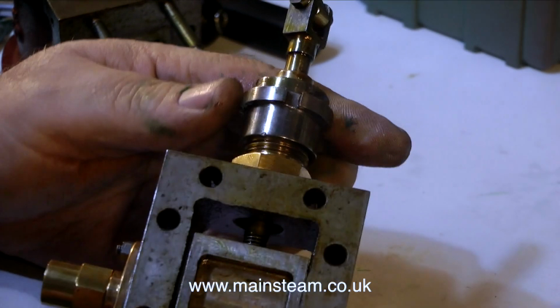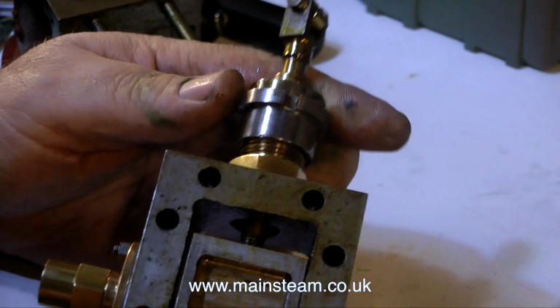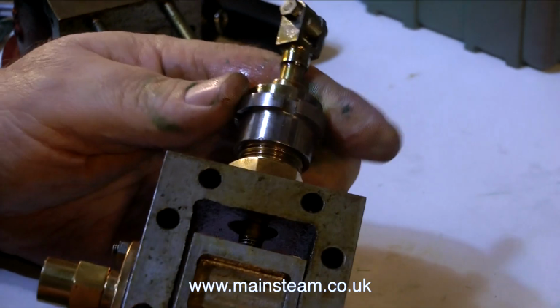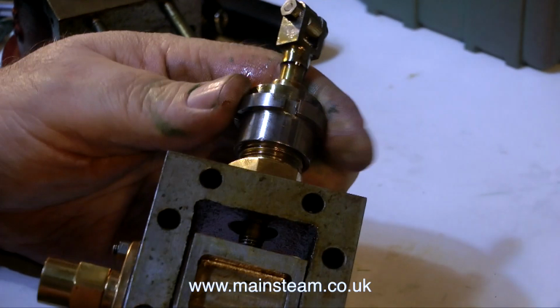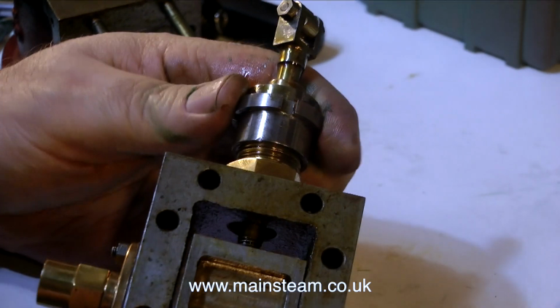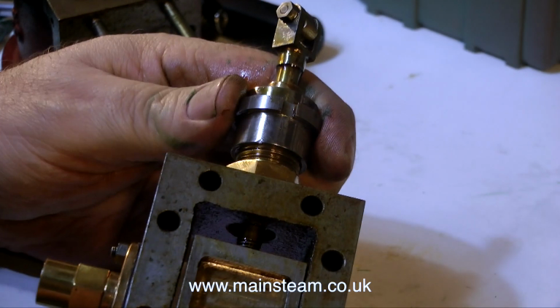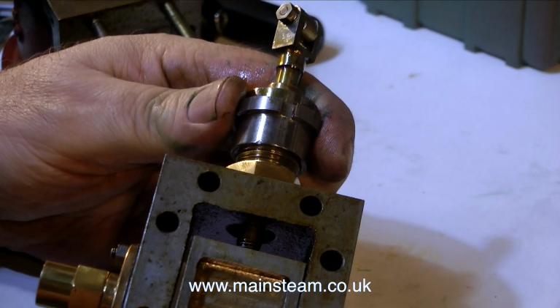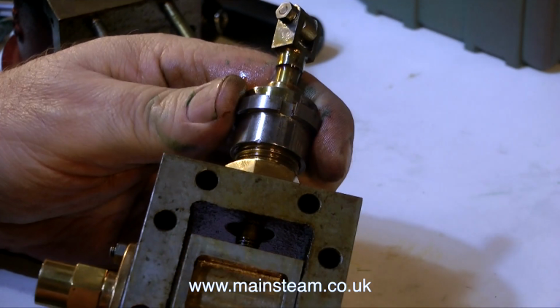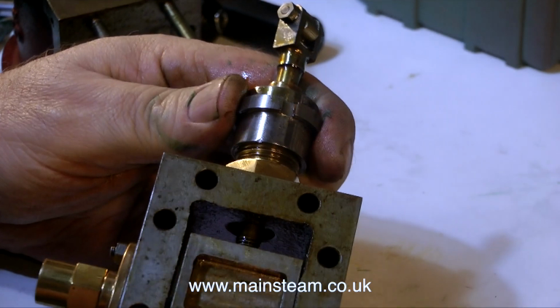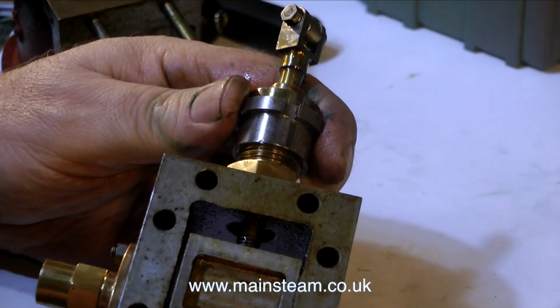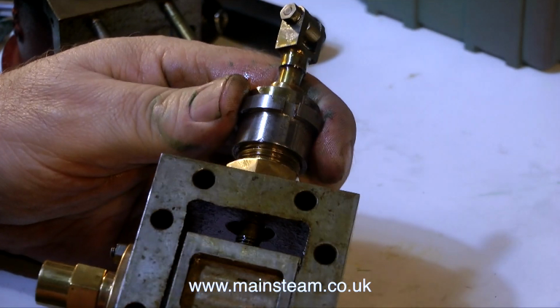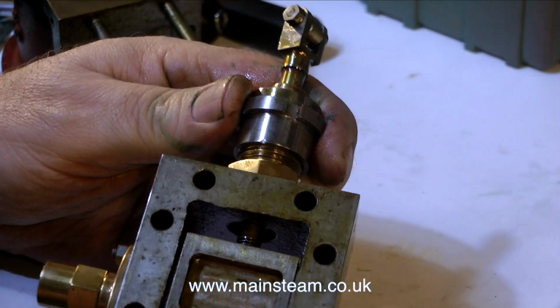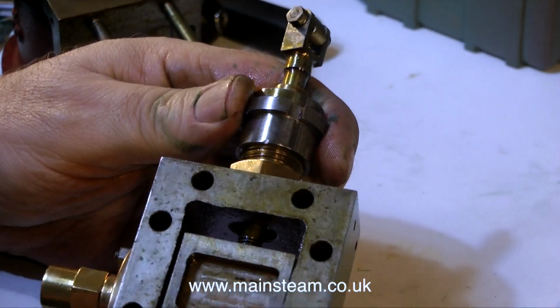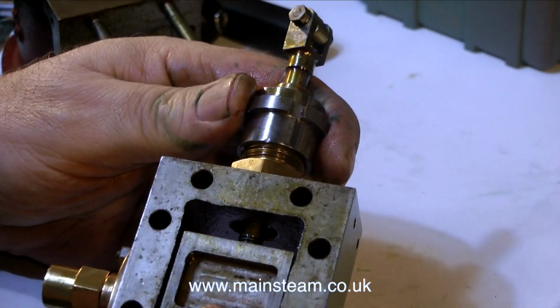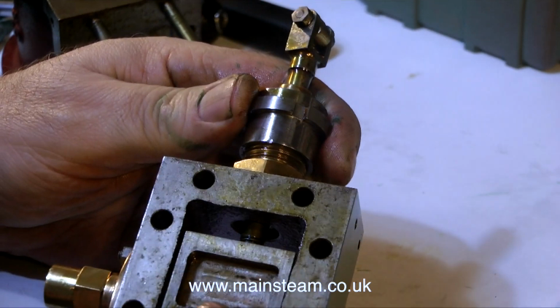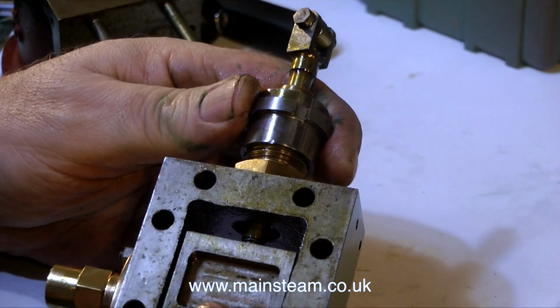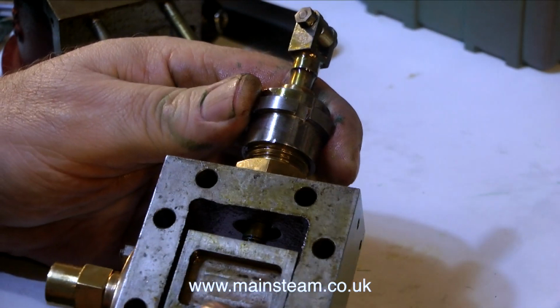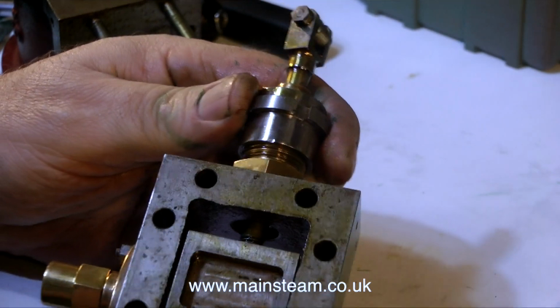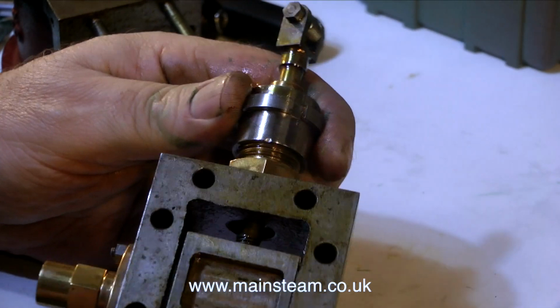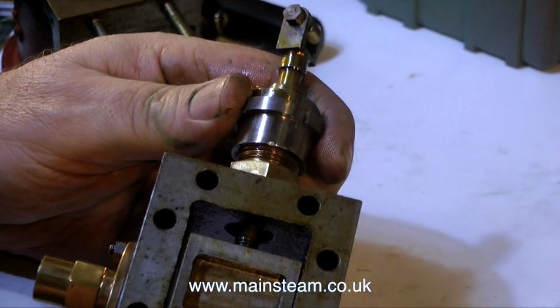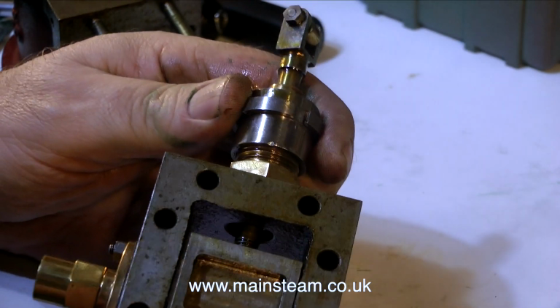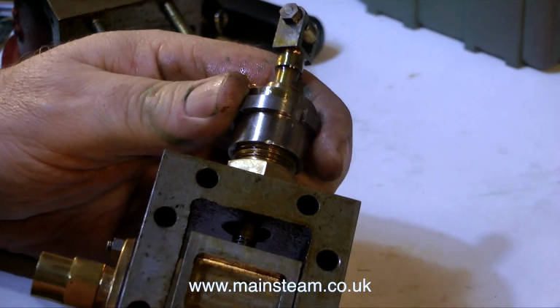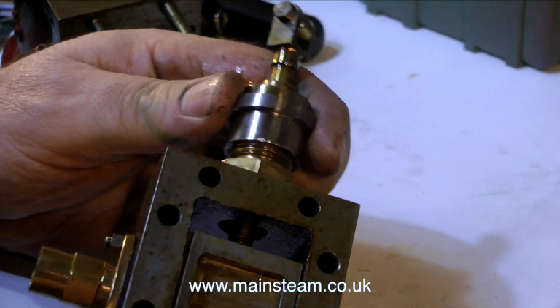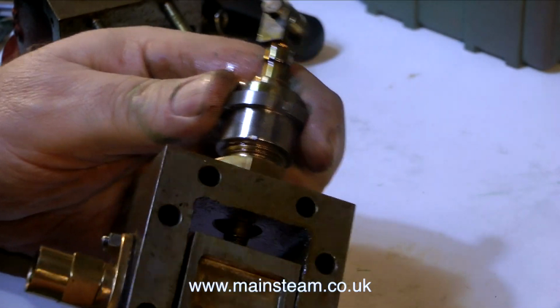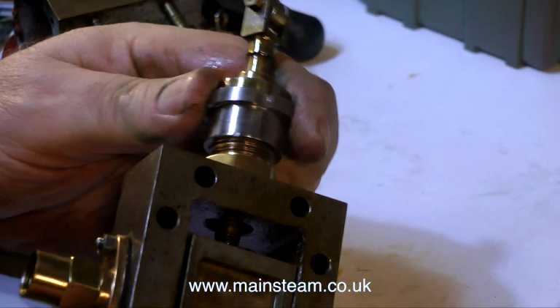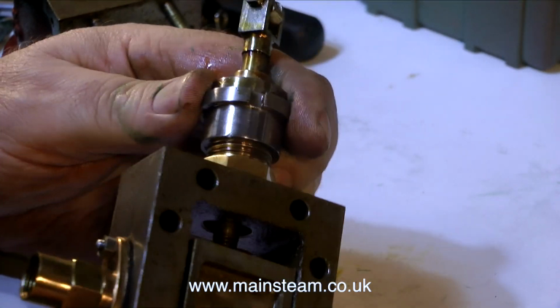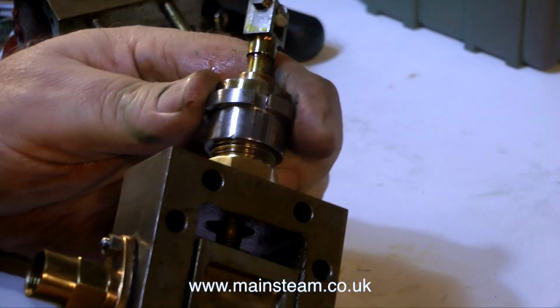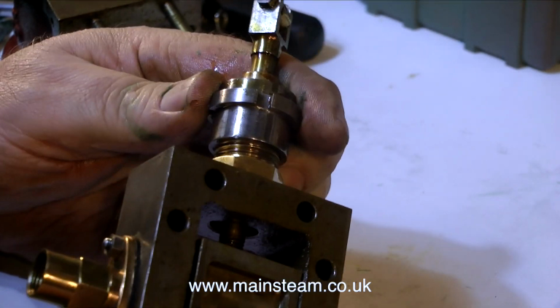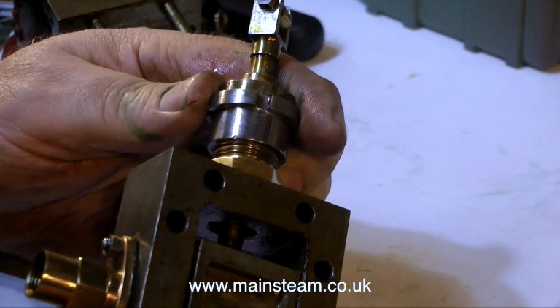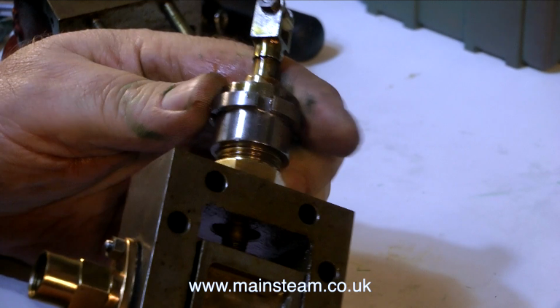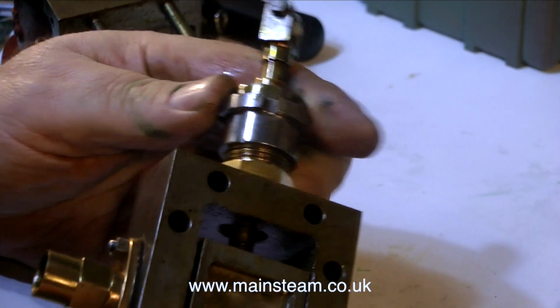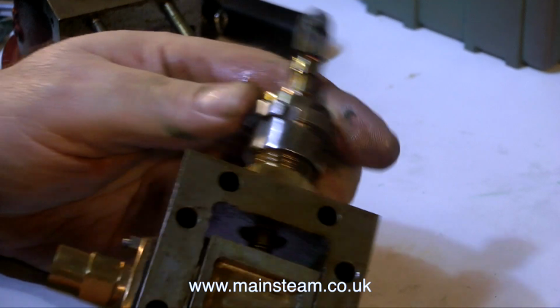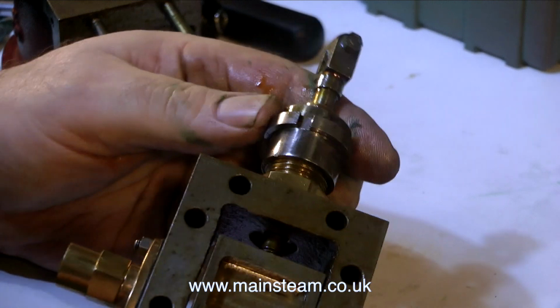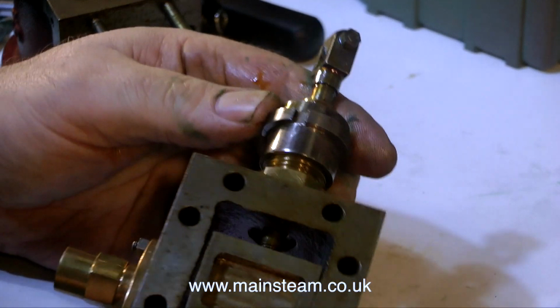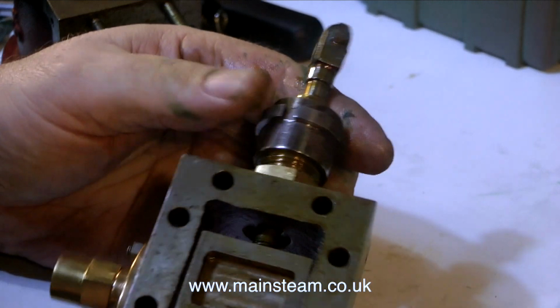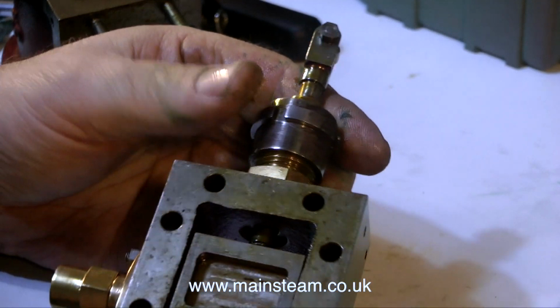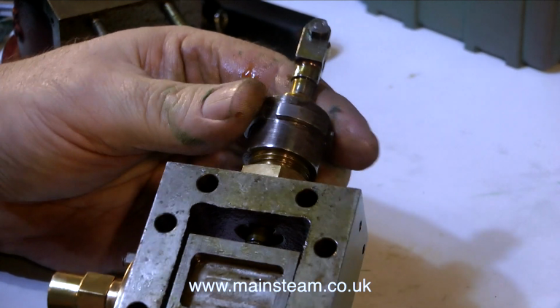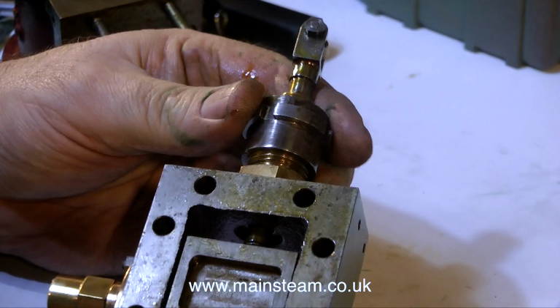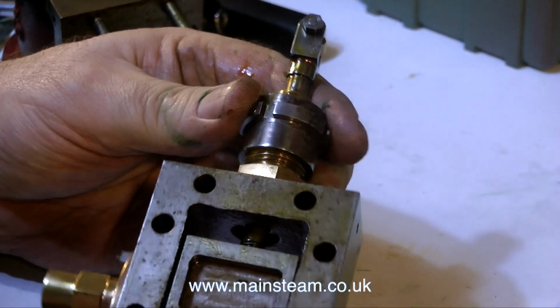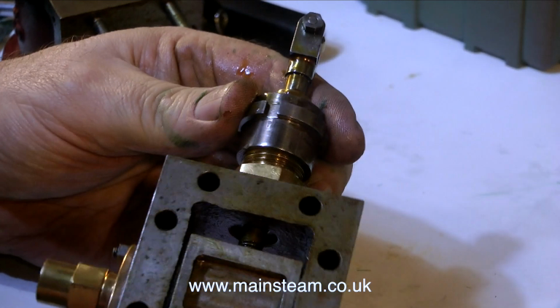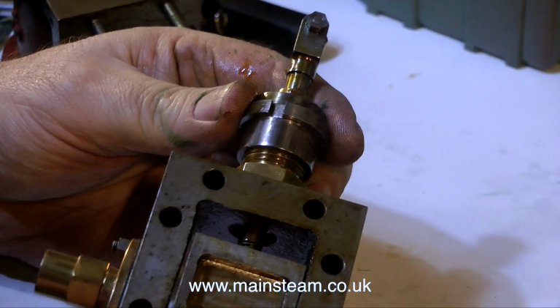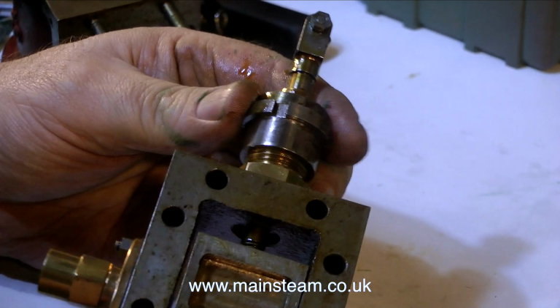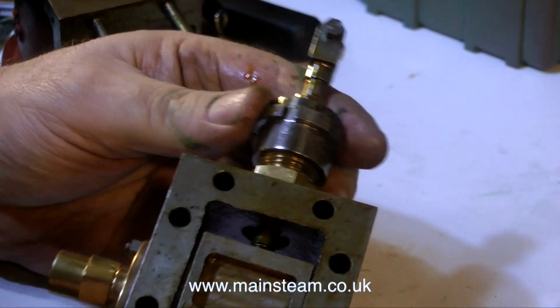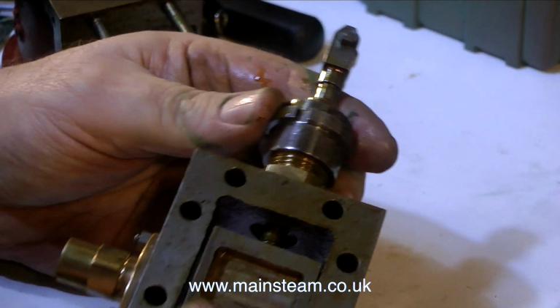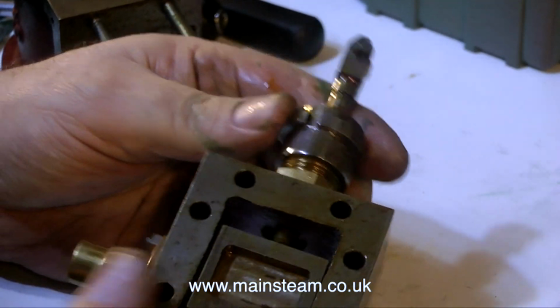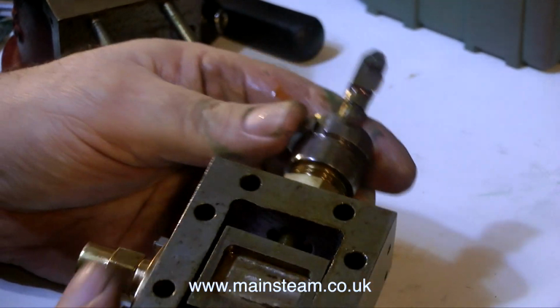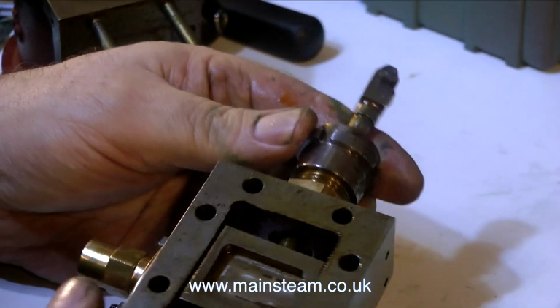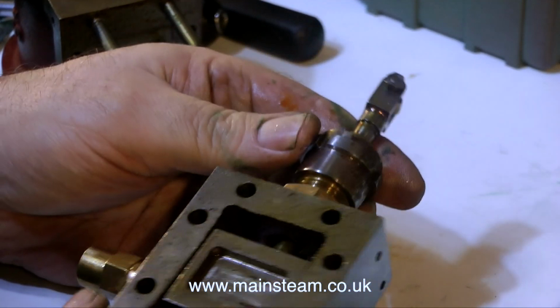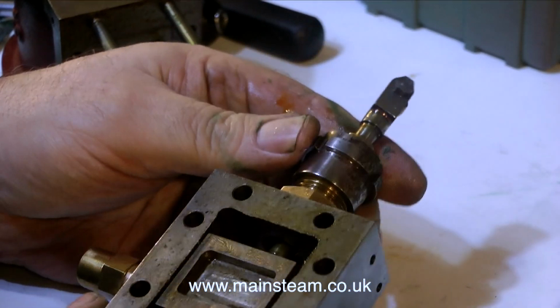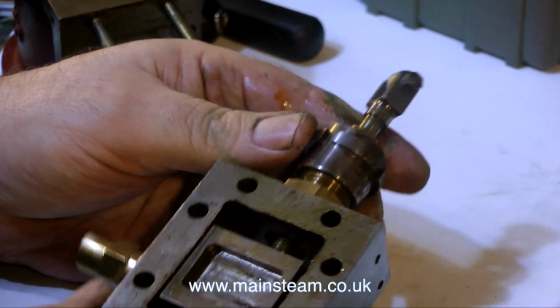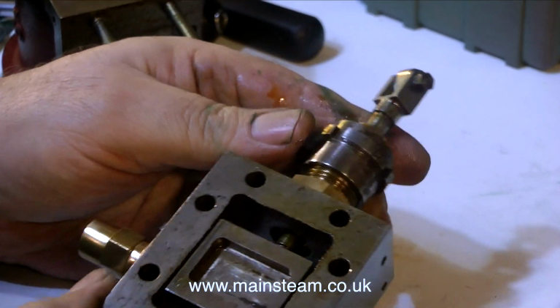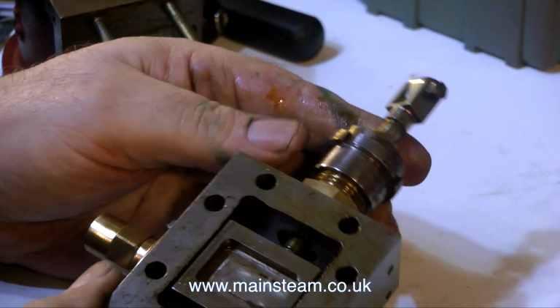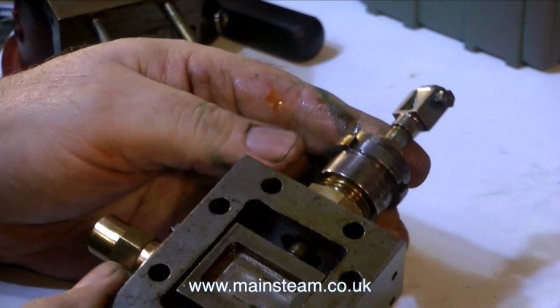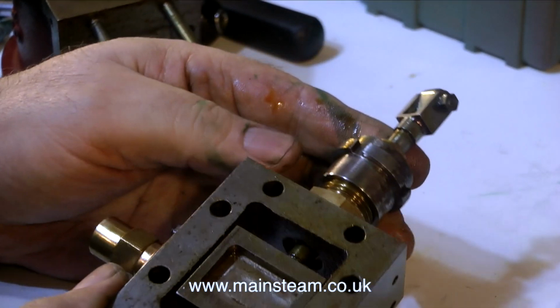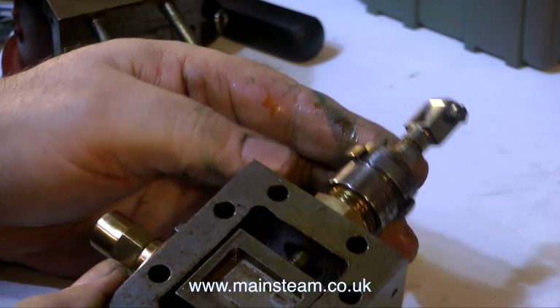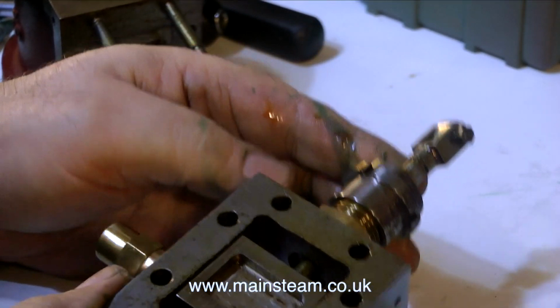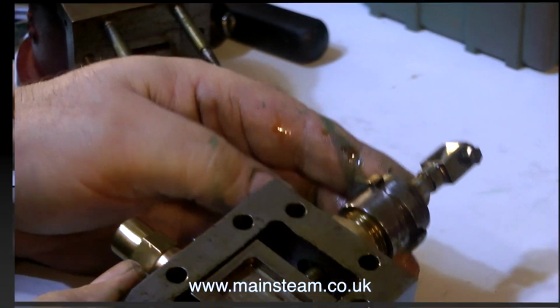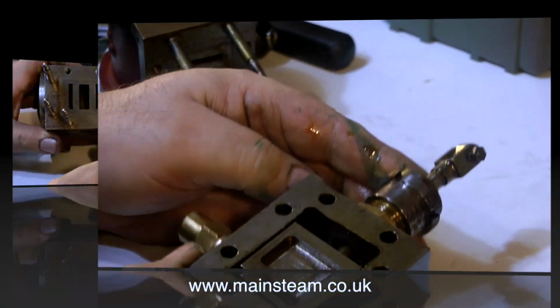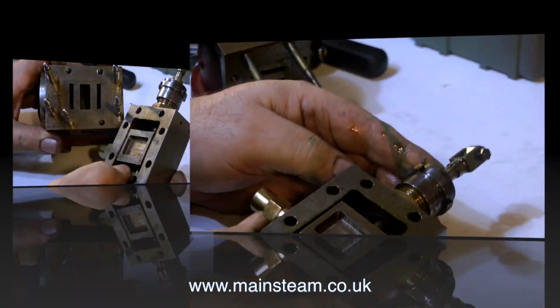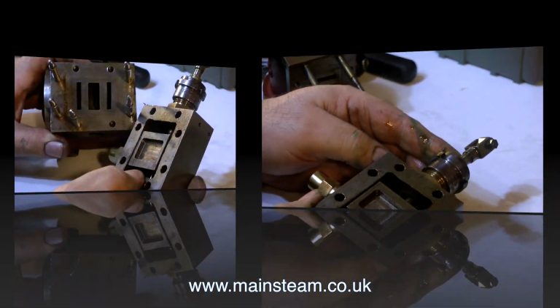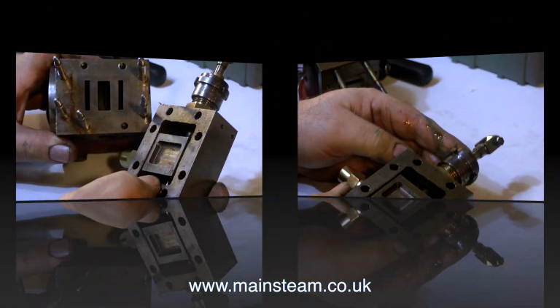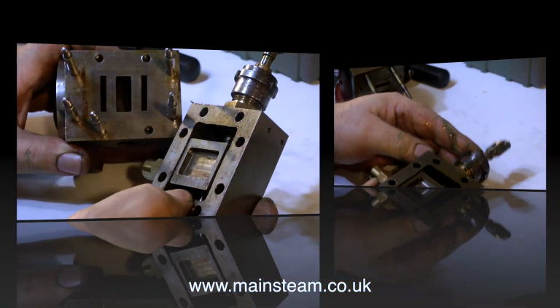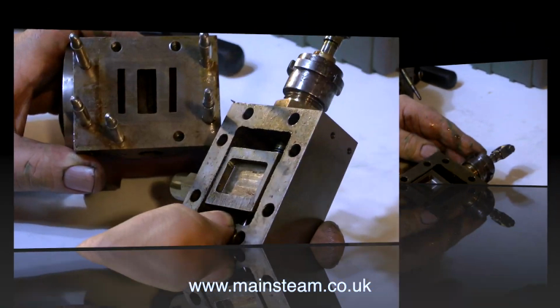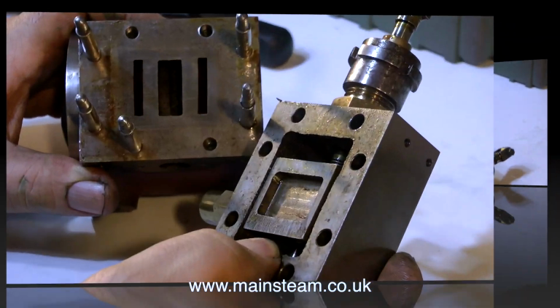You will notice that the gland assembly which screws into the steam chest is just finger tight. This is no good, and it will have to be fixed properly.